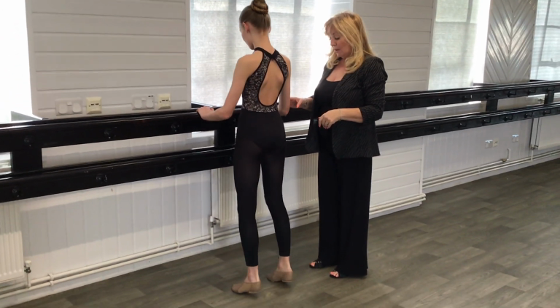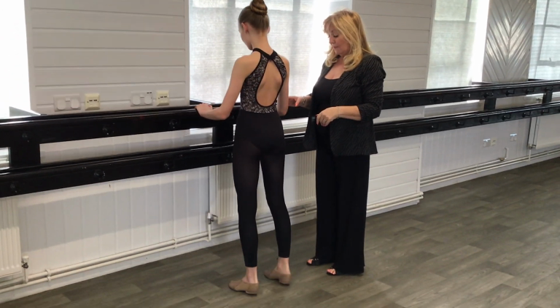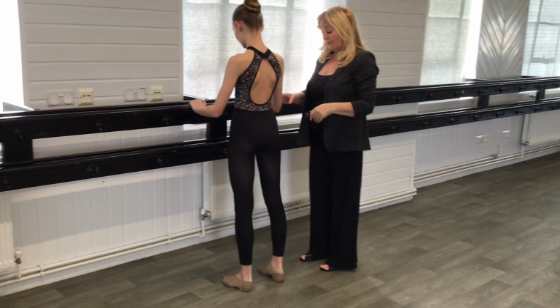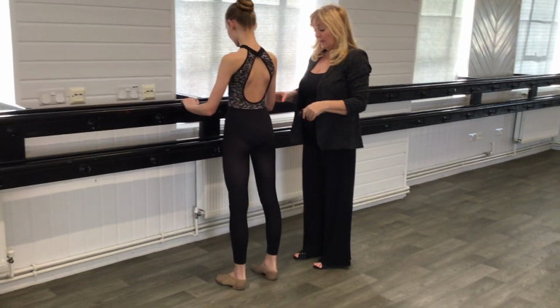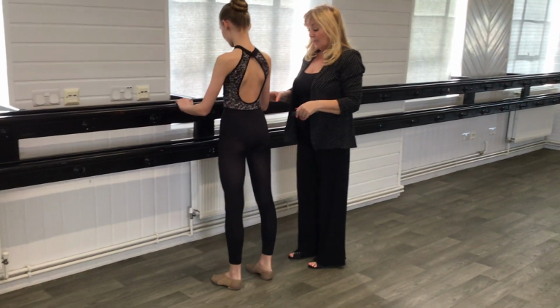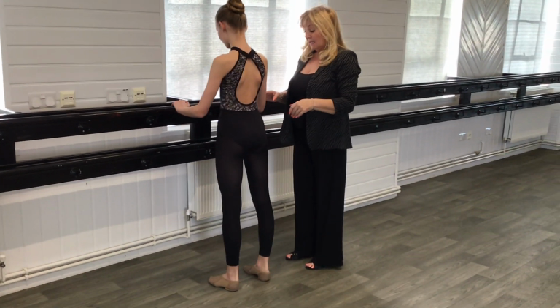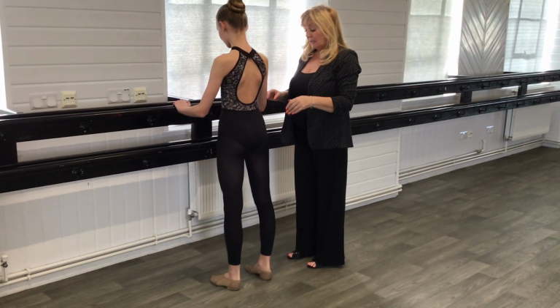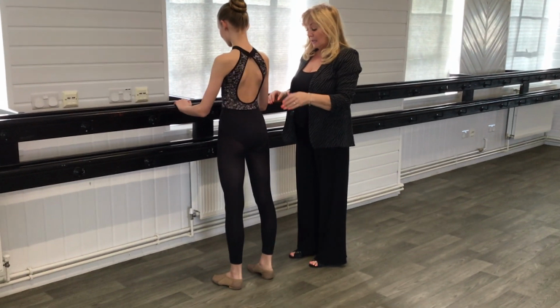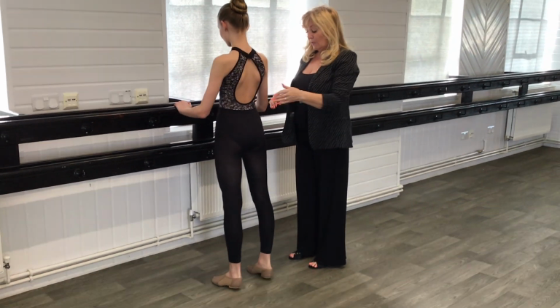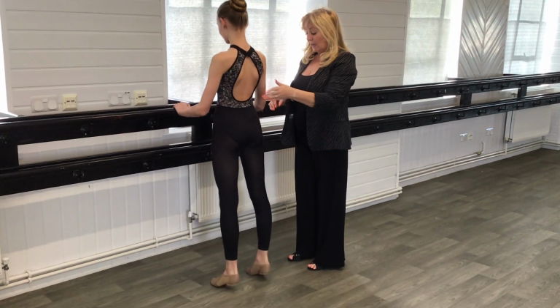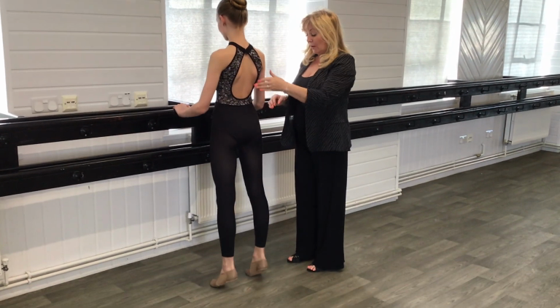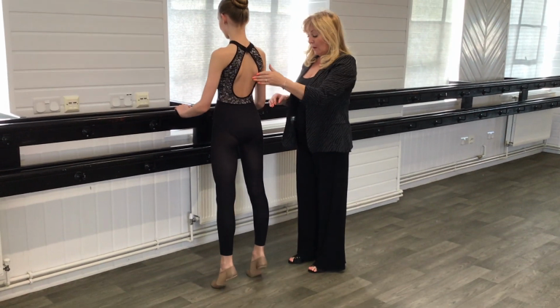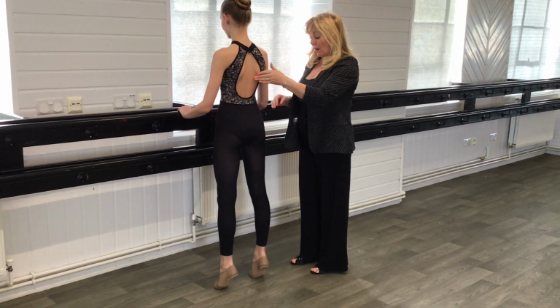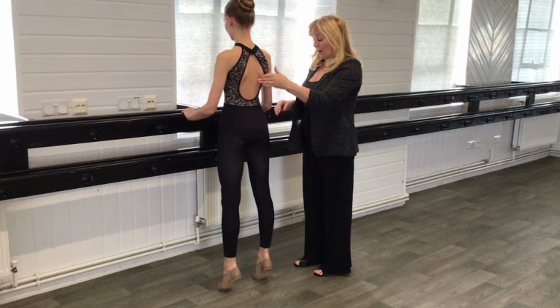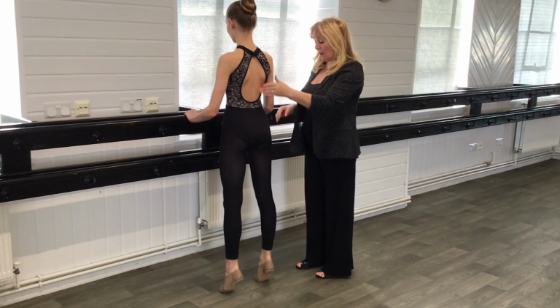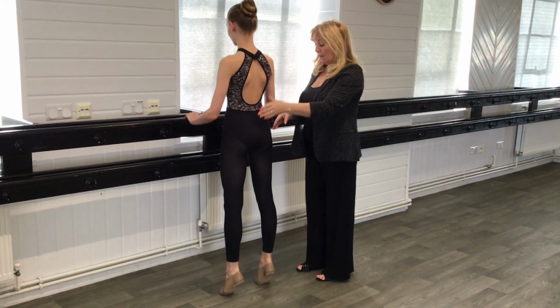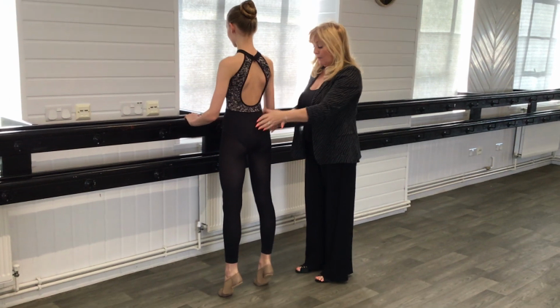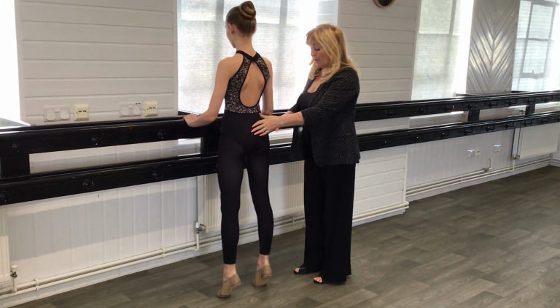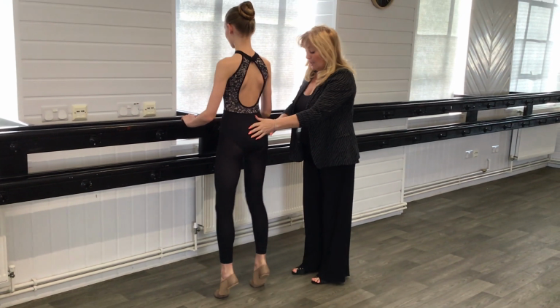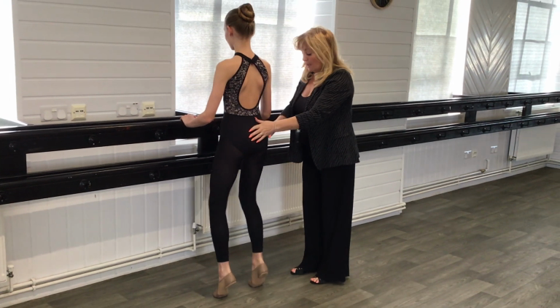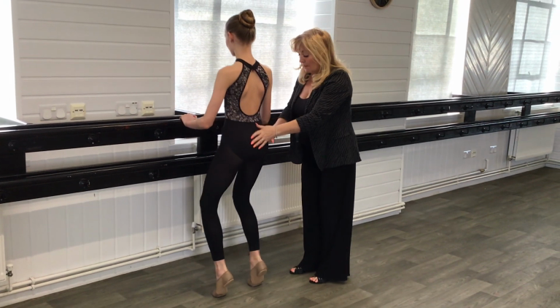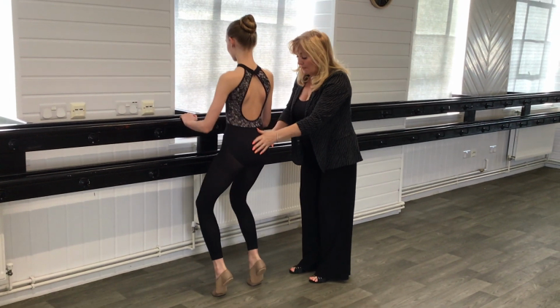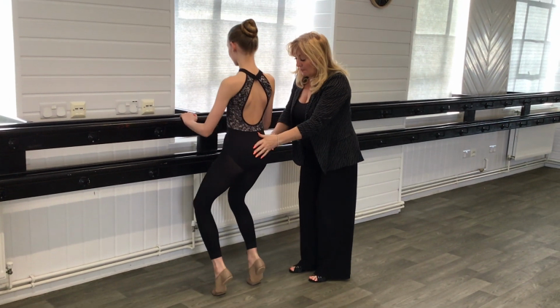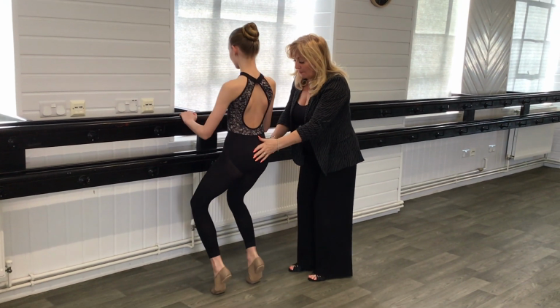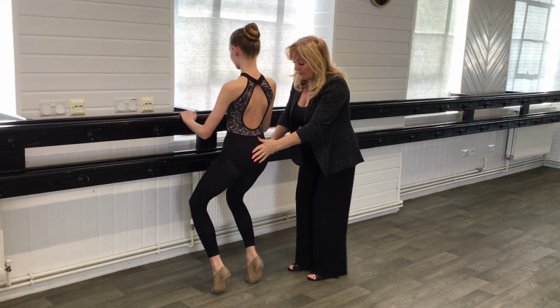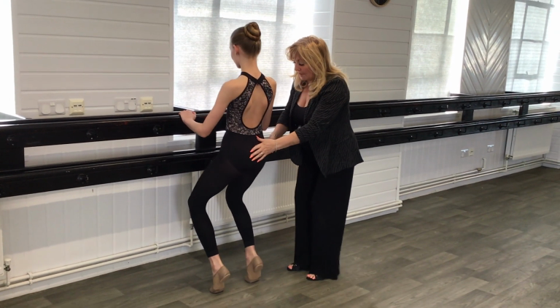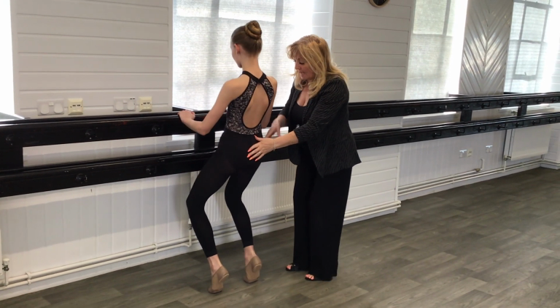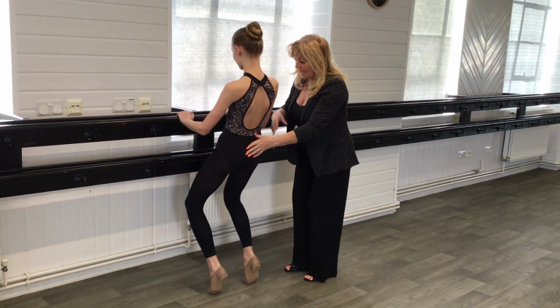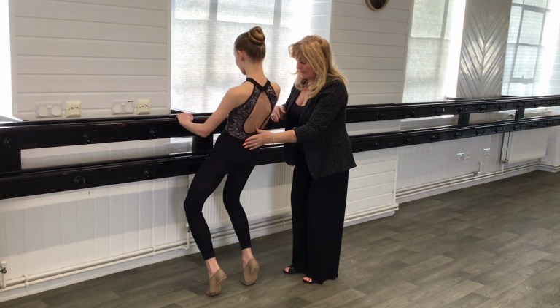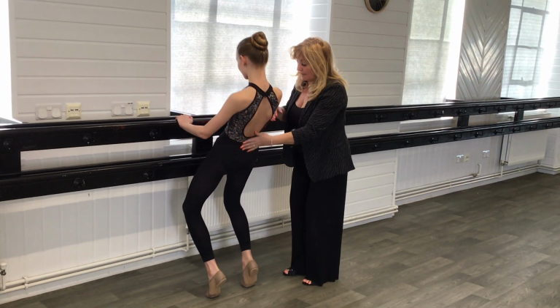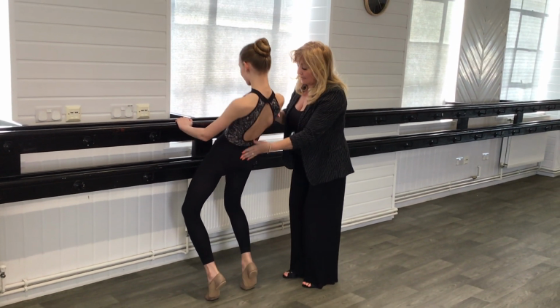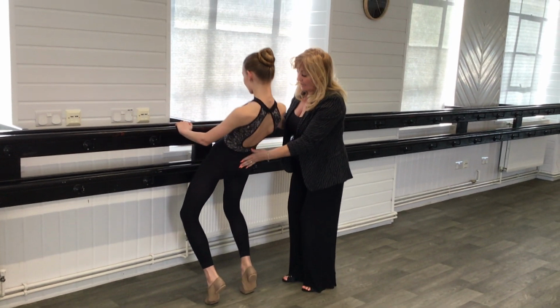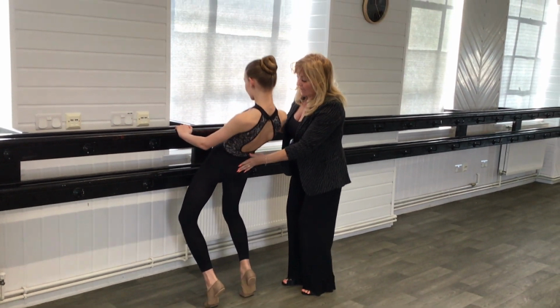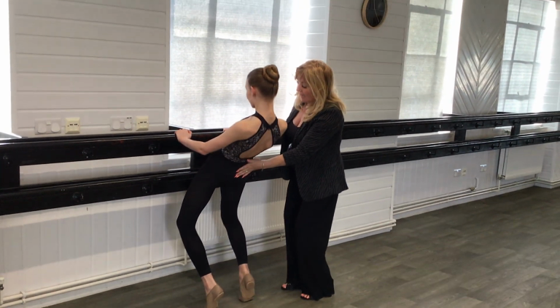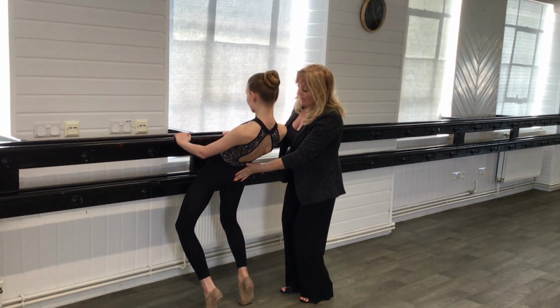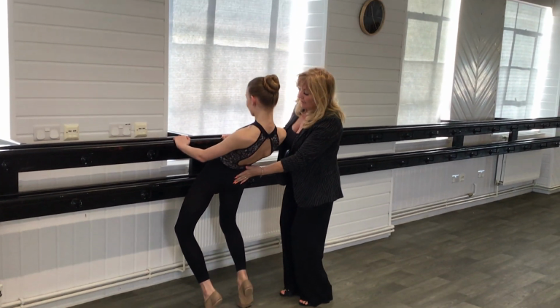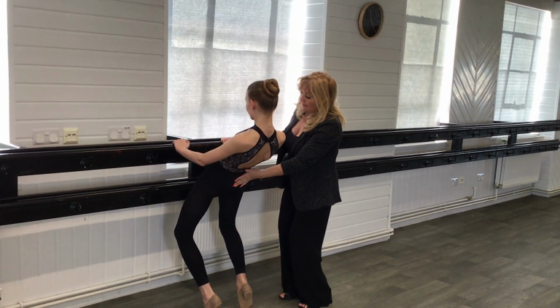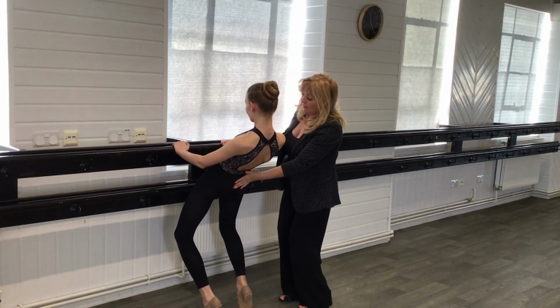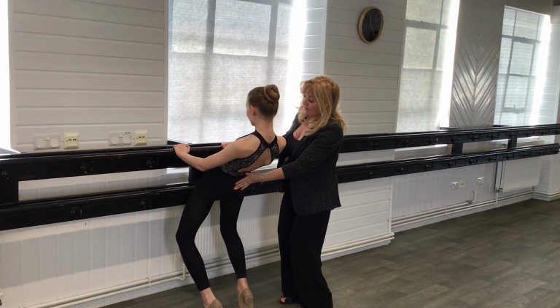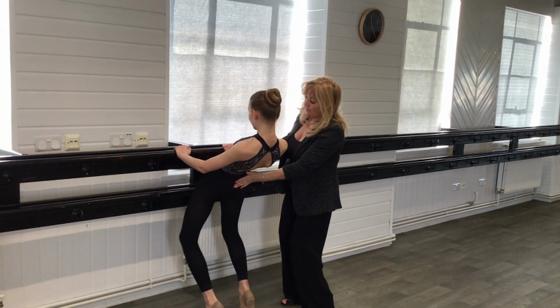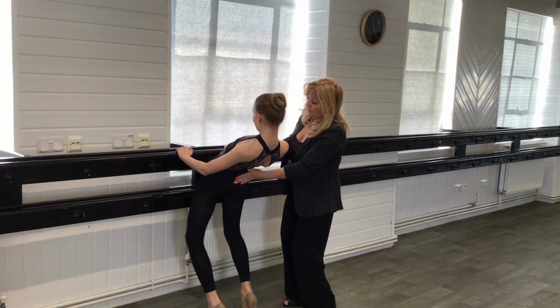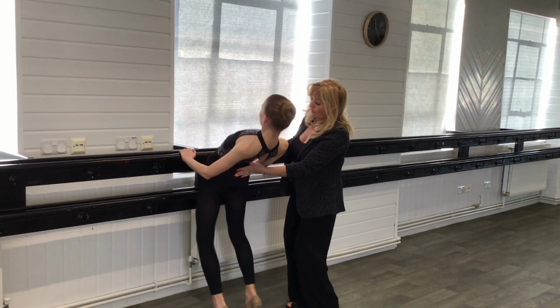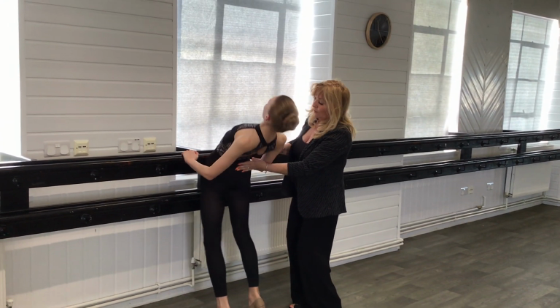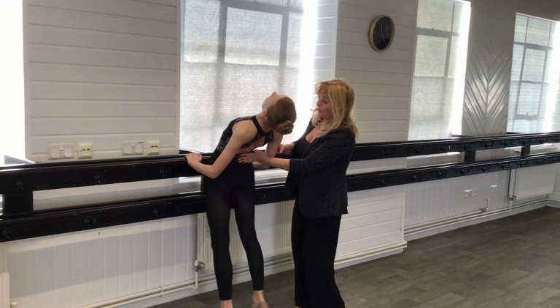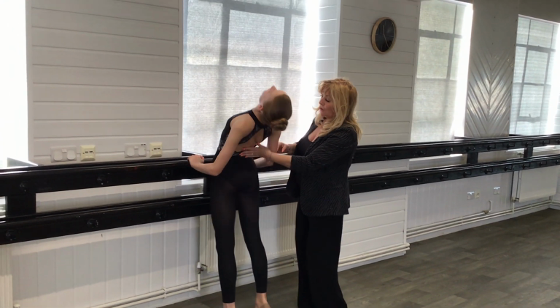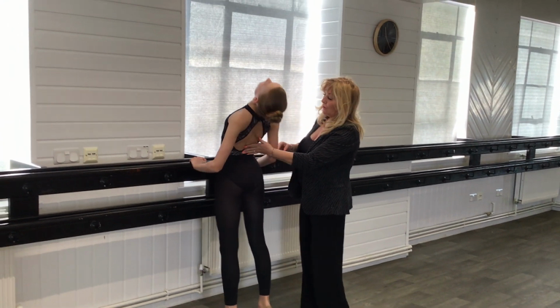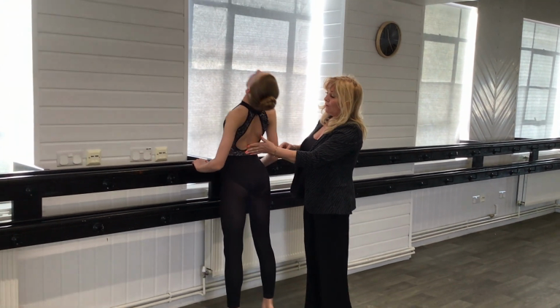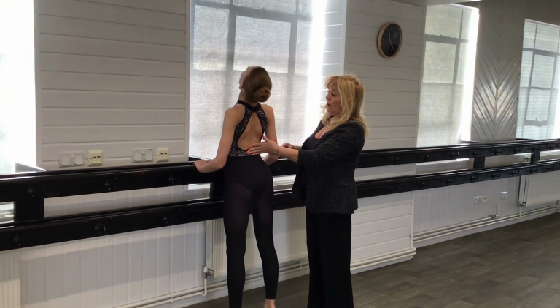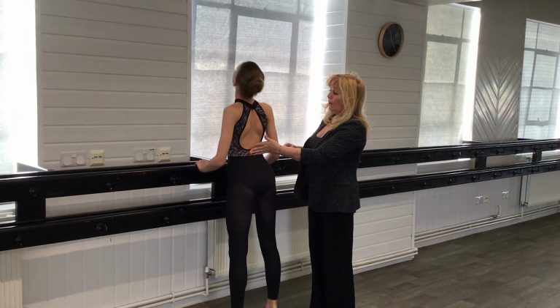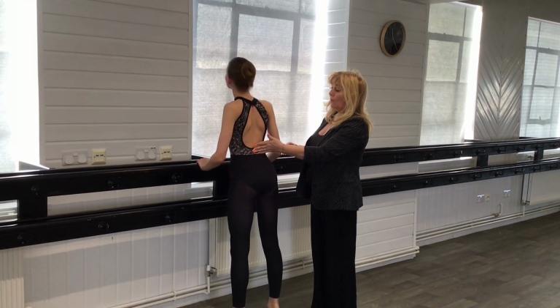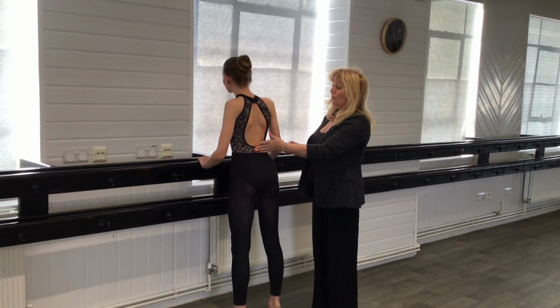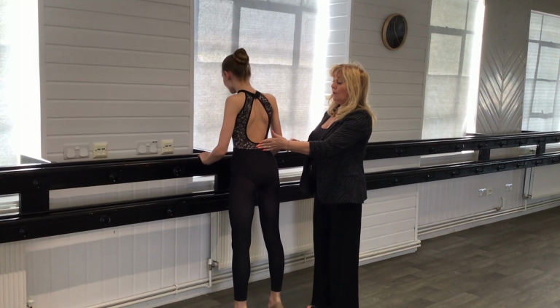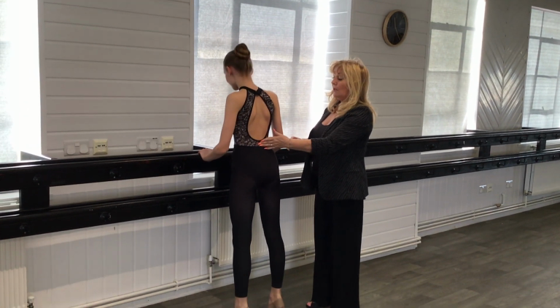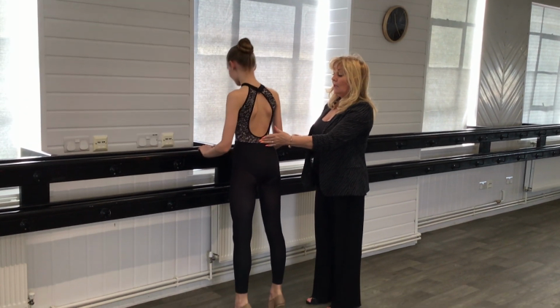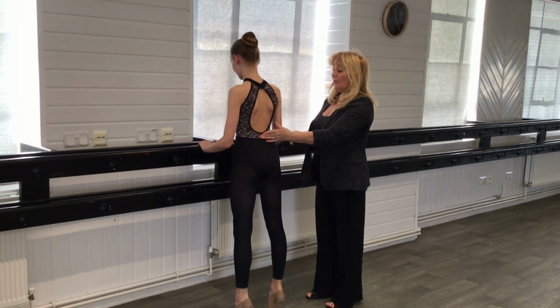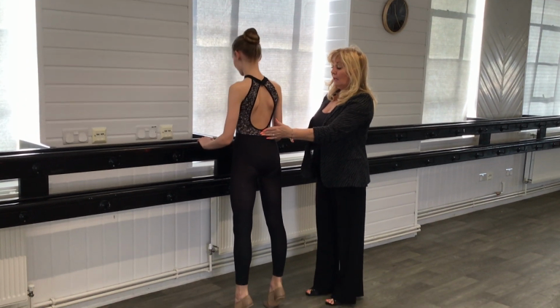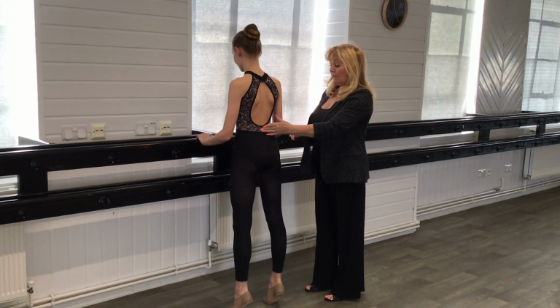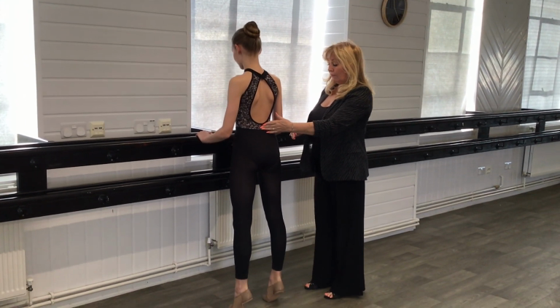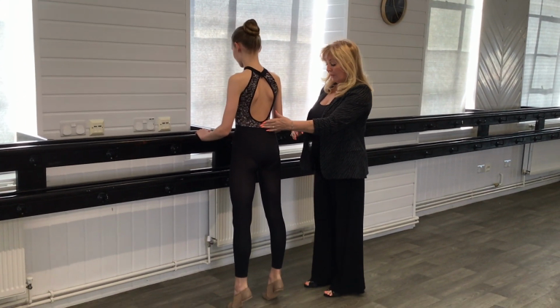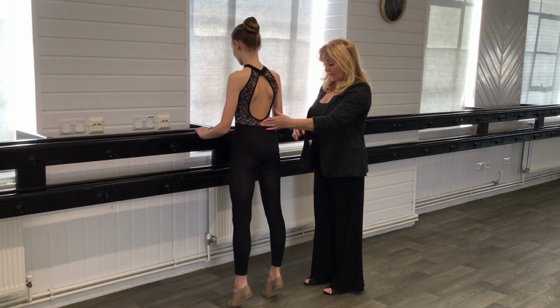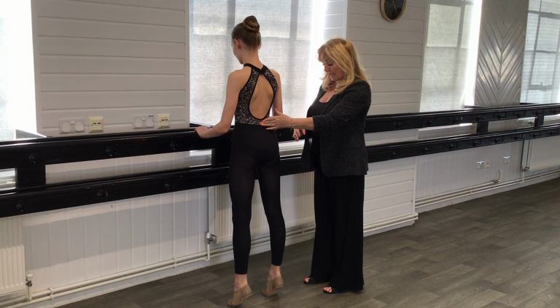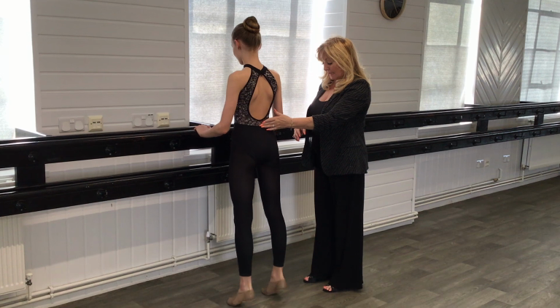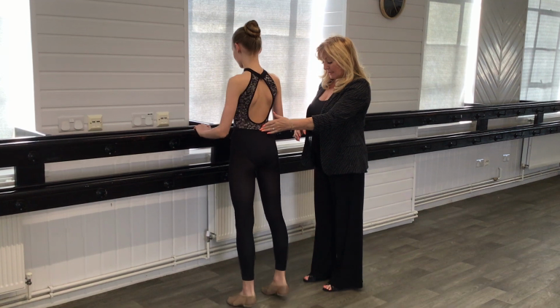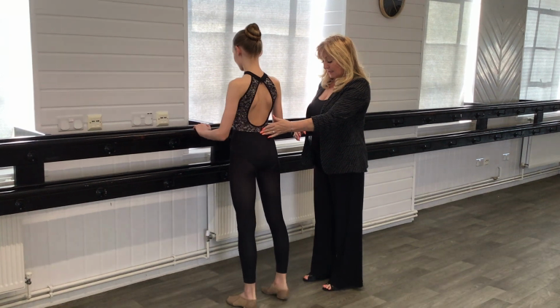And lower one more time. So we go up, bend, and body roll, release.